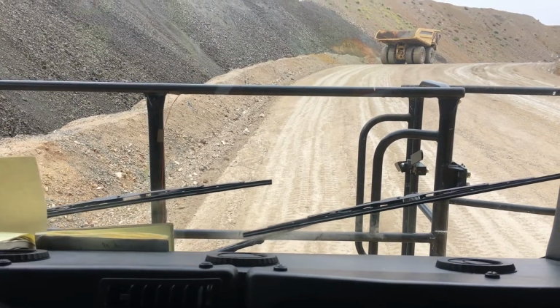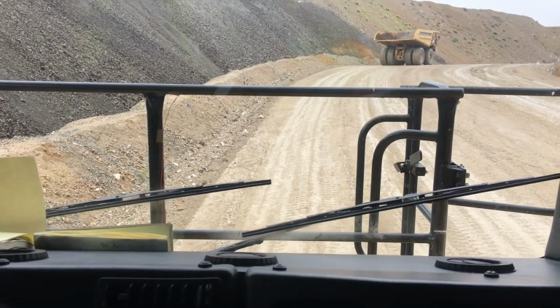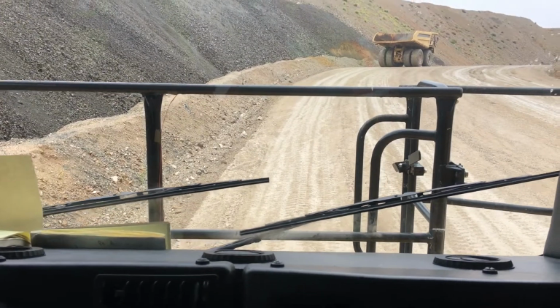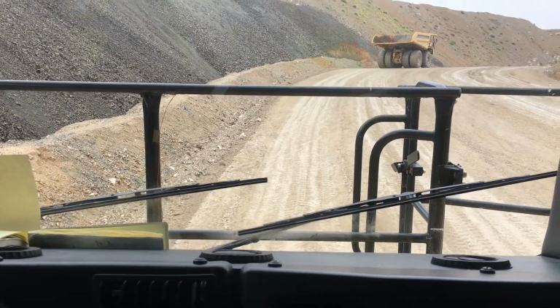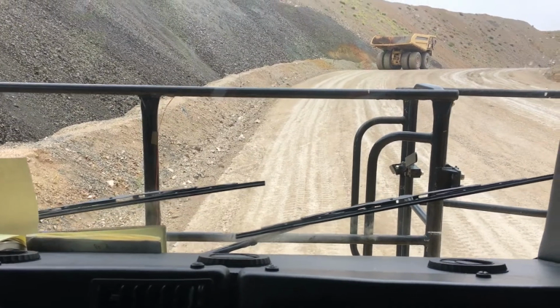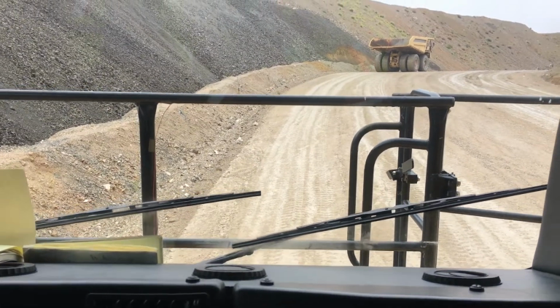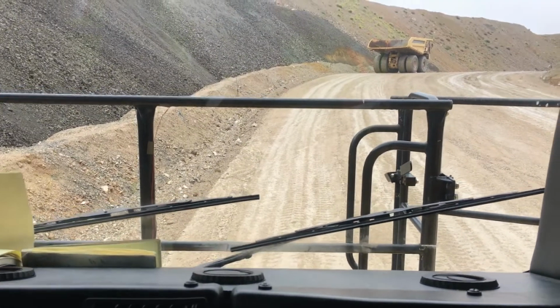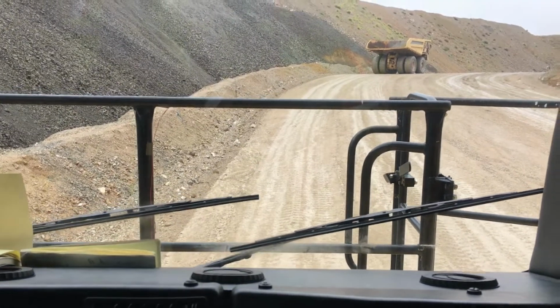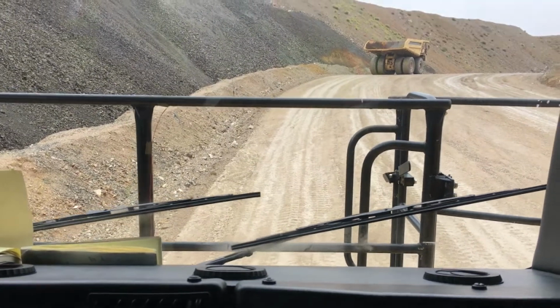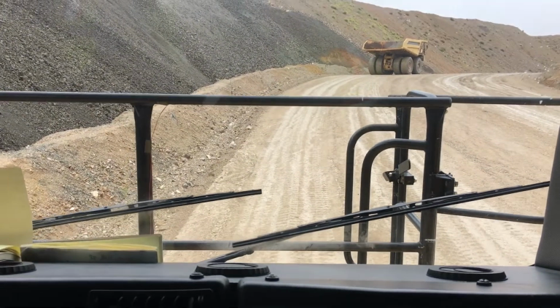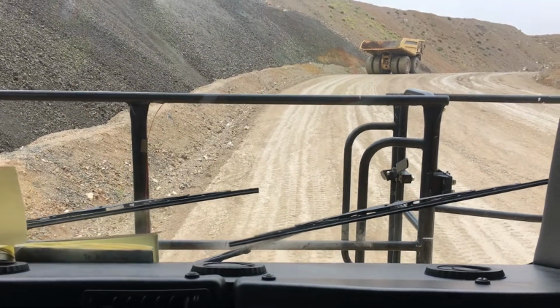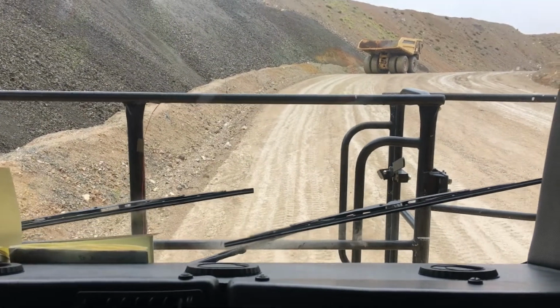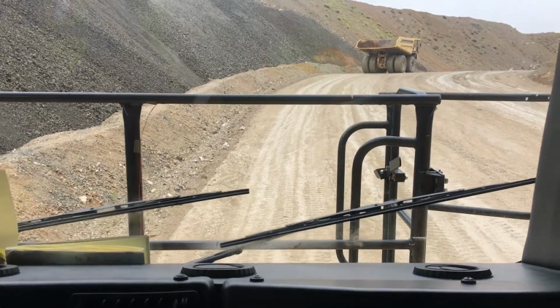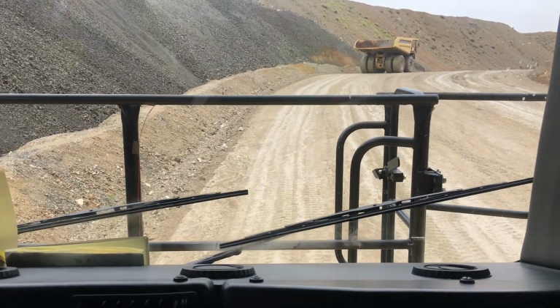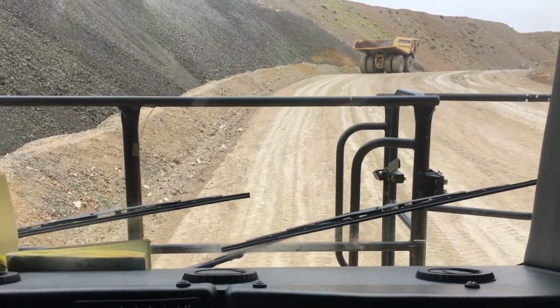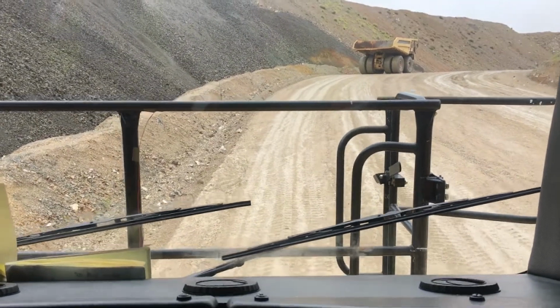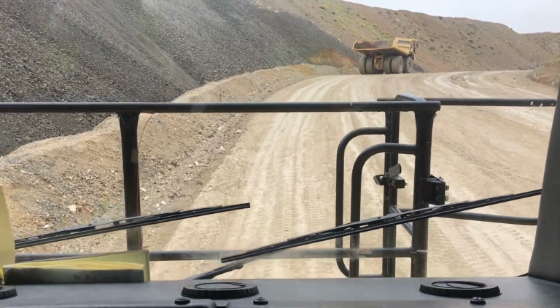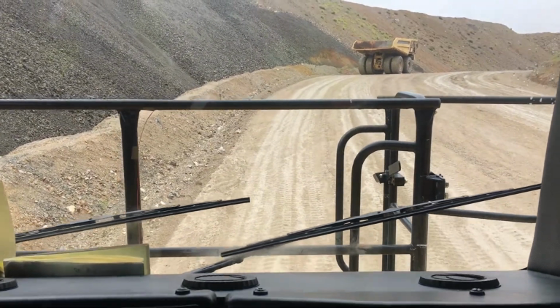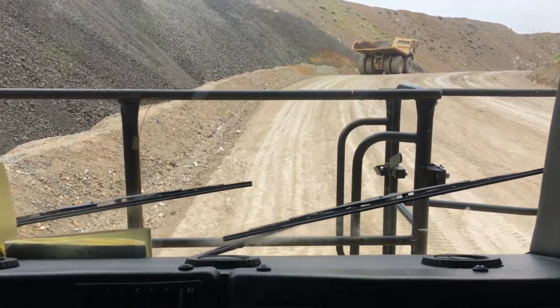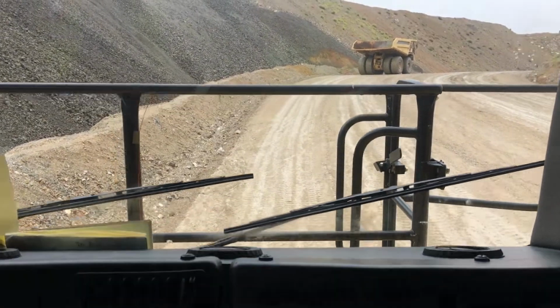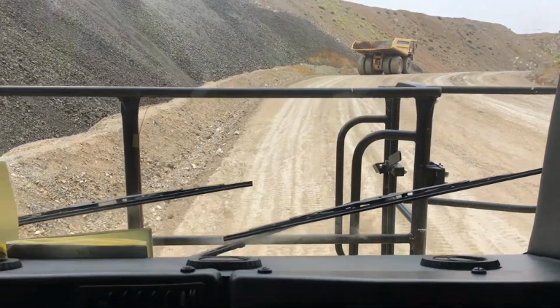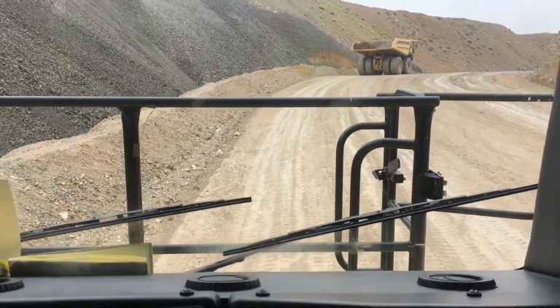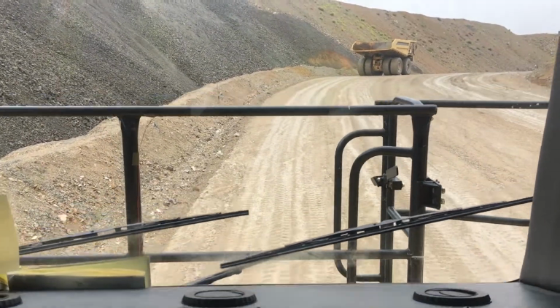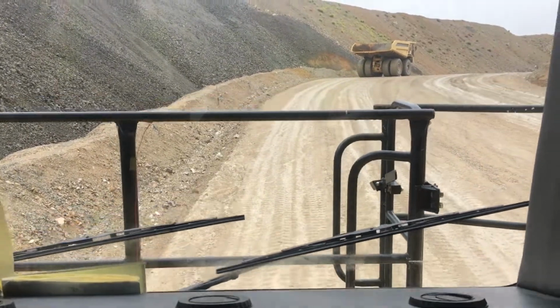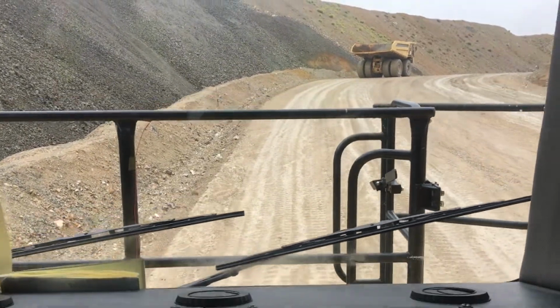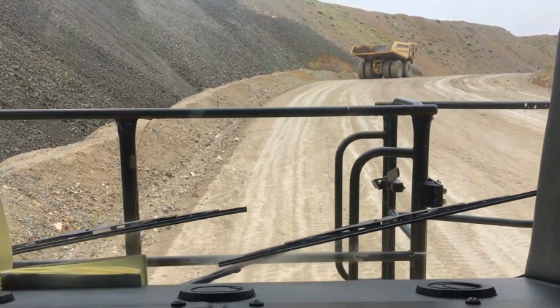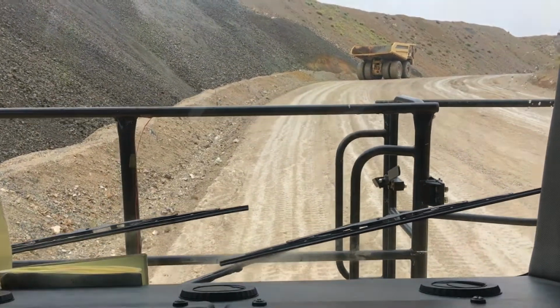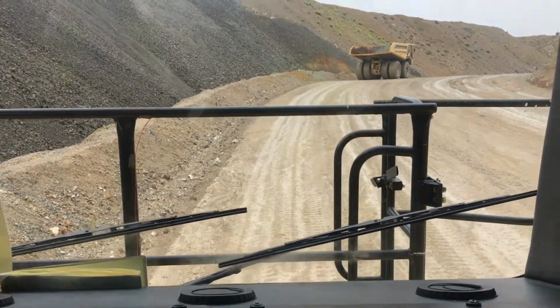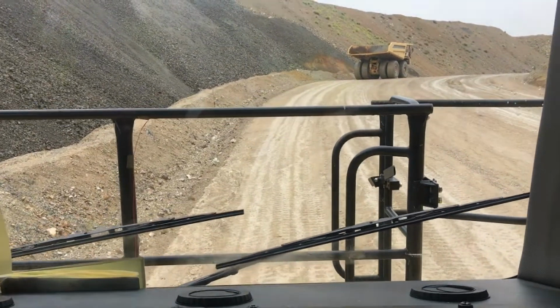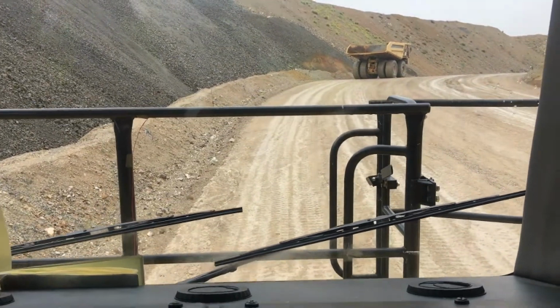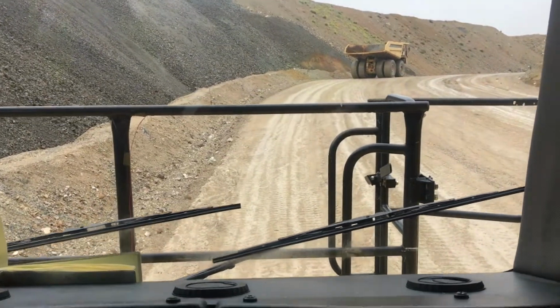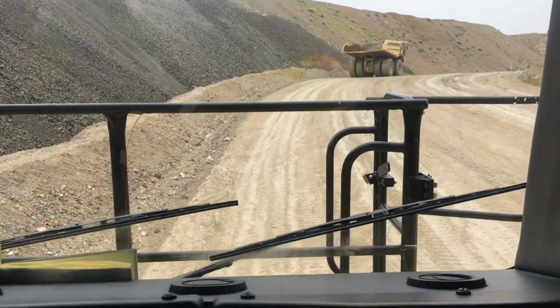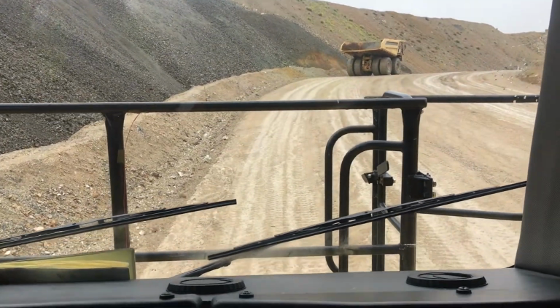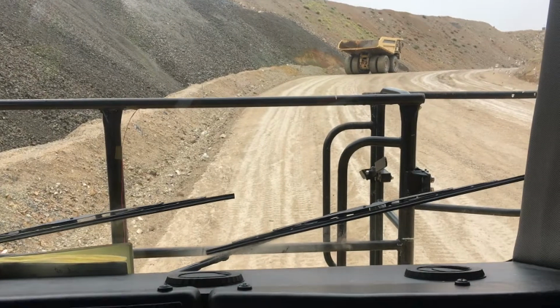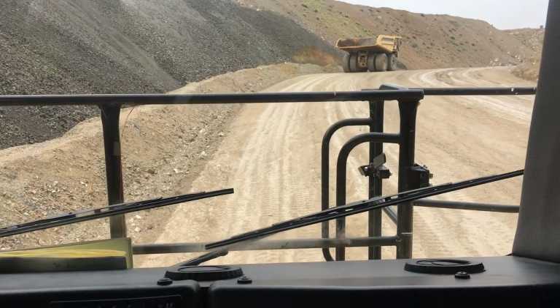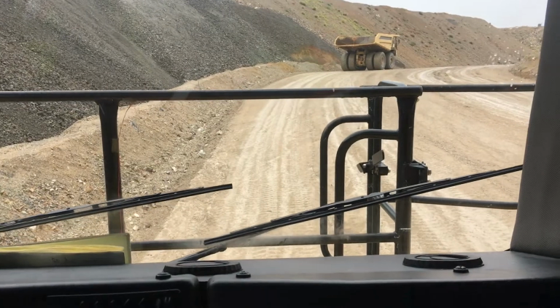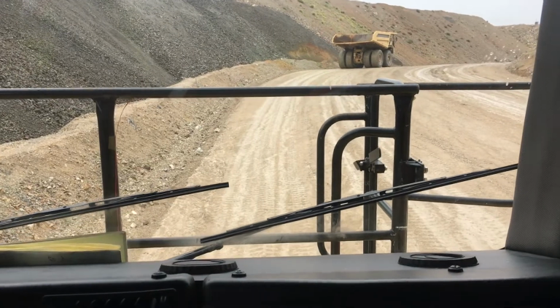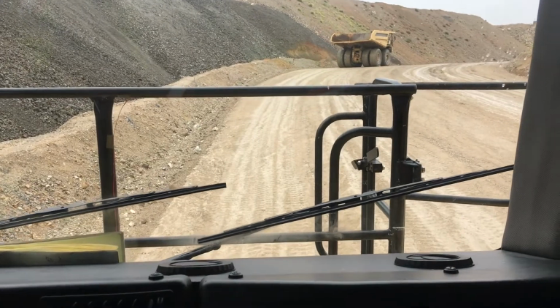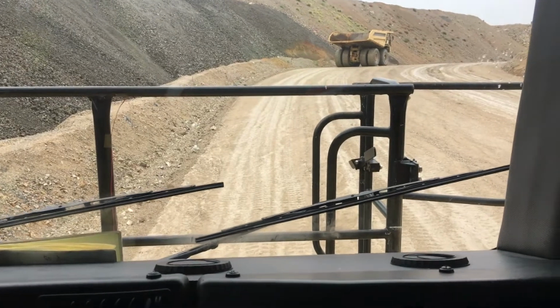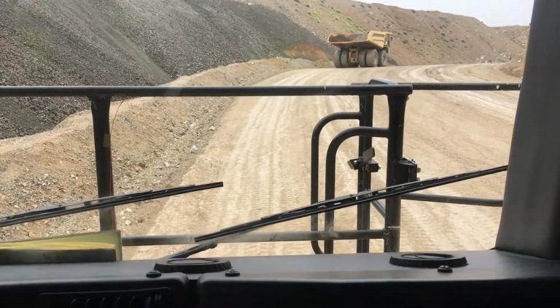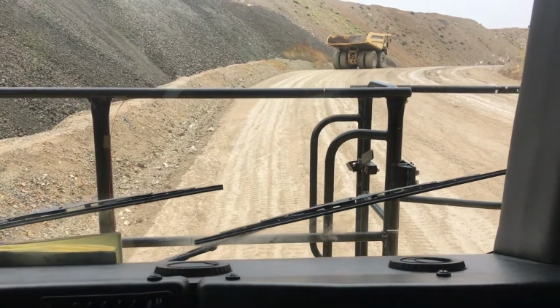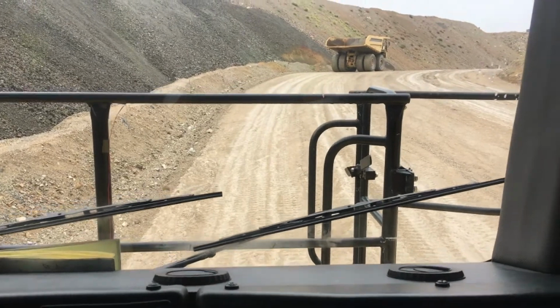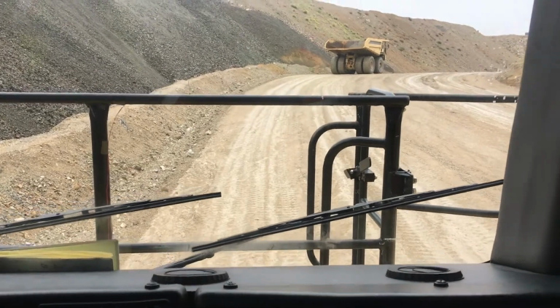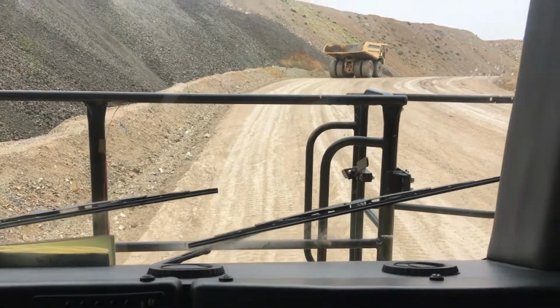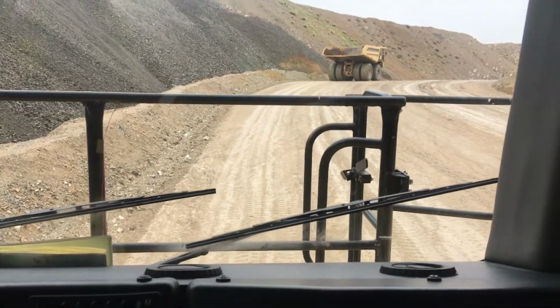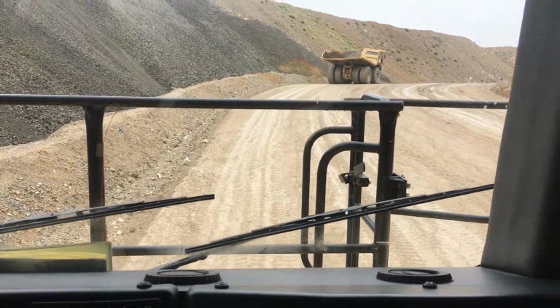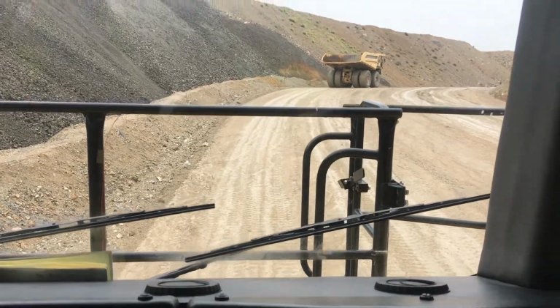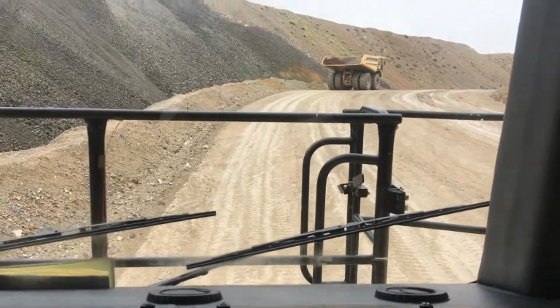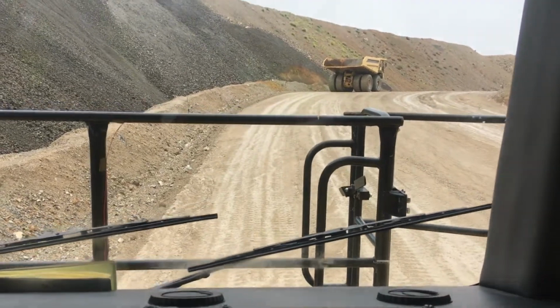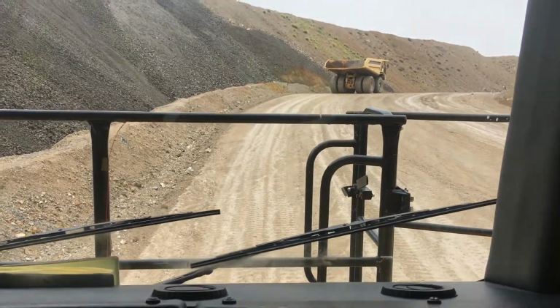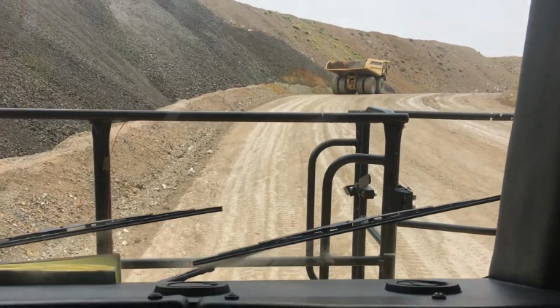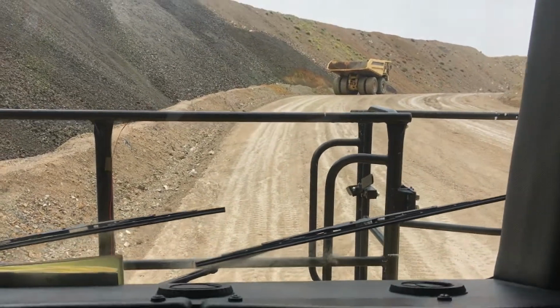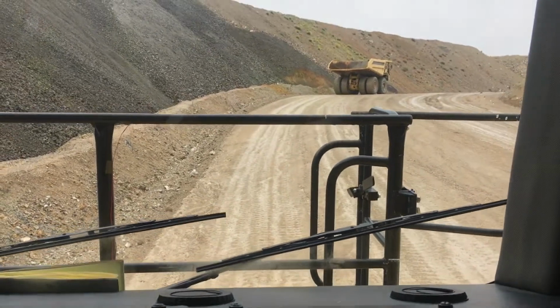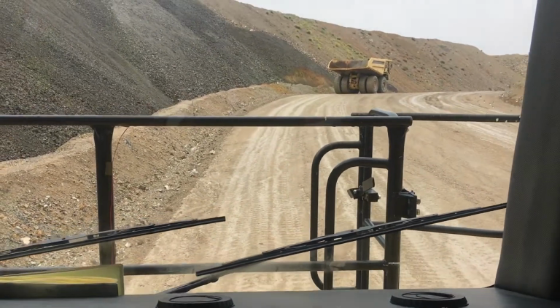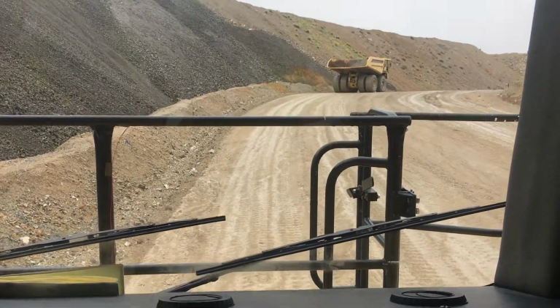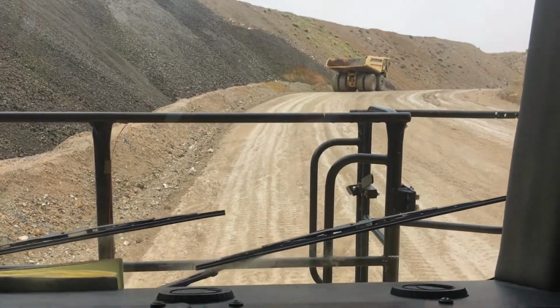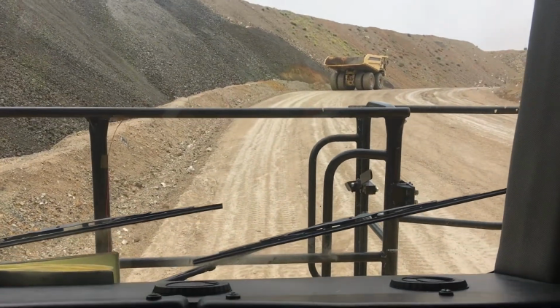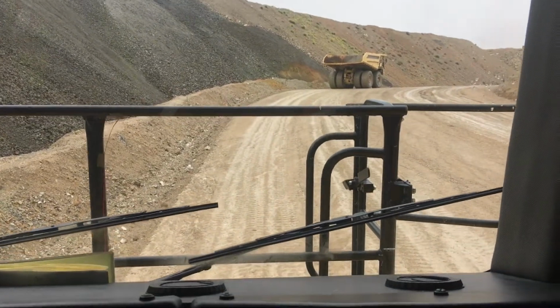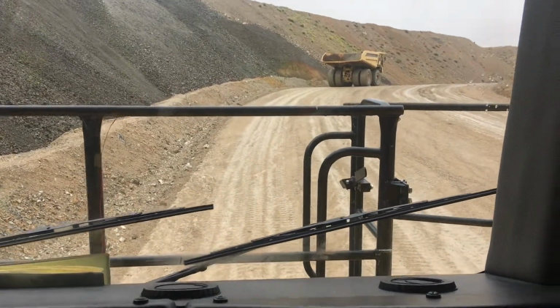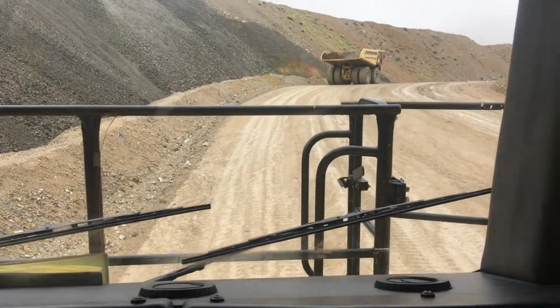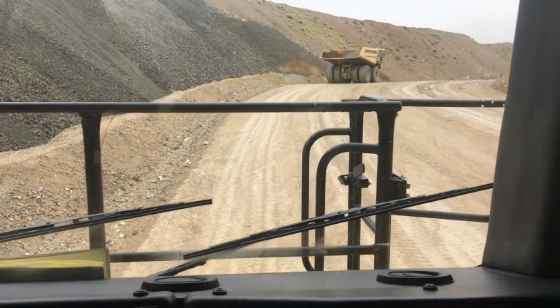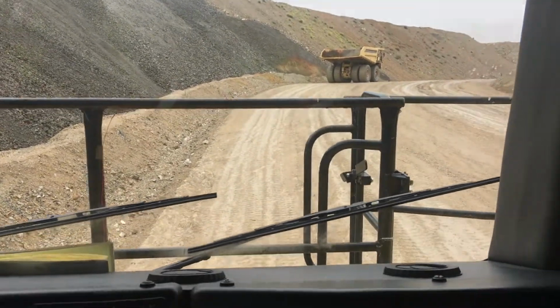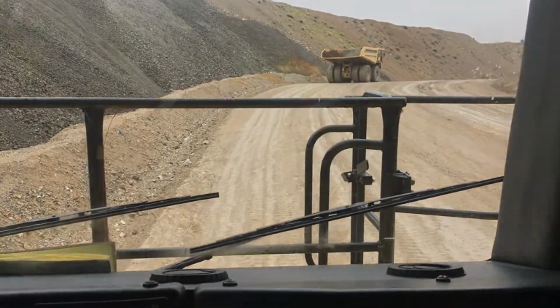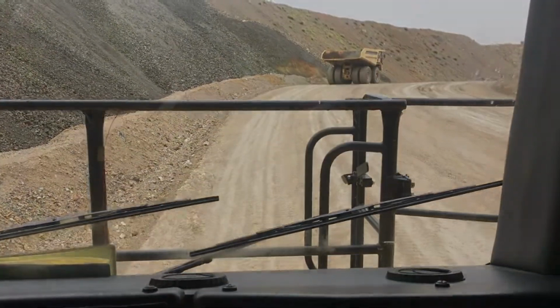And we're back underway in the Komatsu 980E autonomous mining truck.